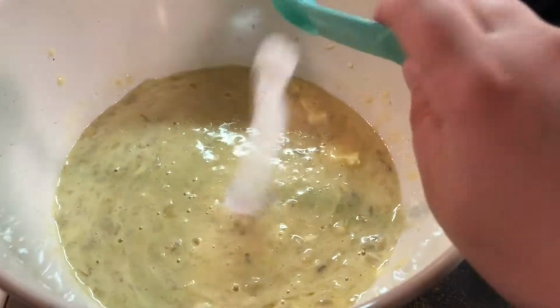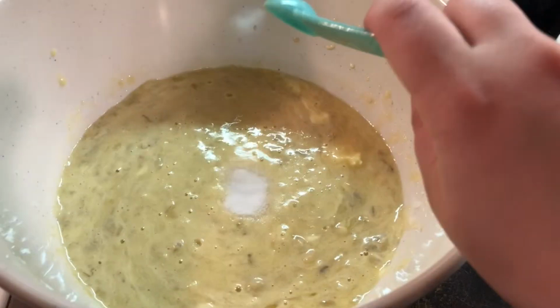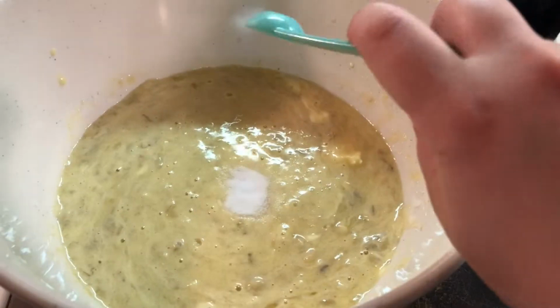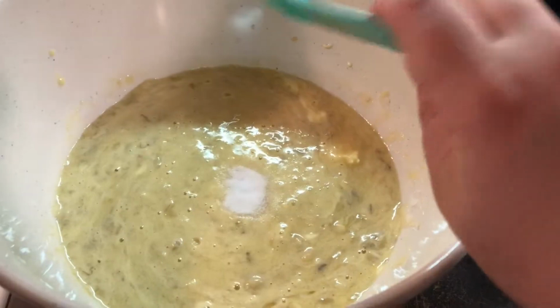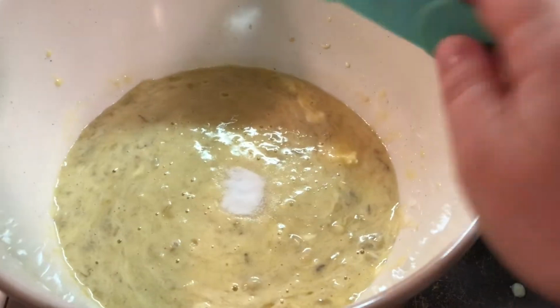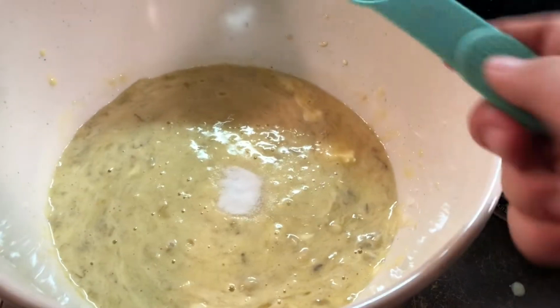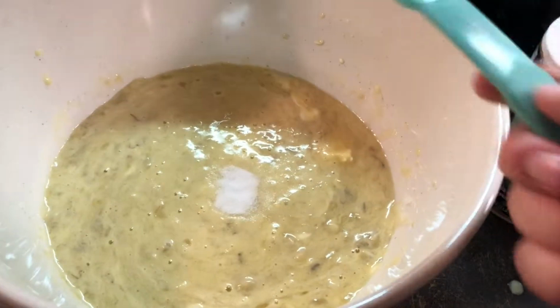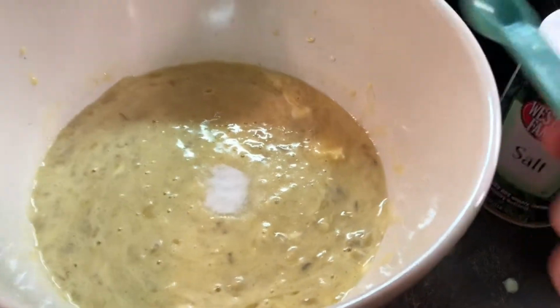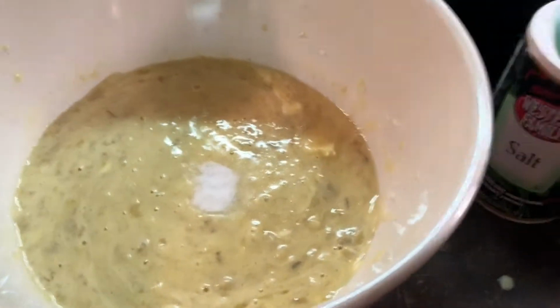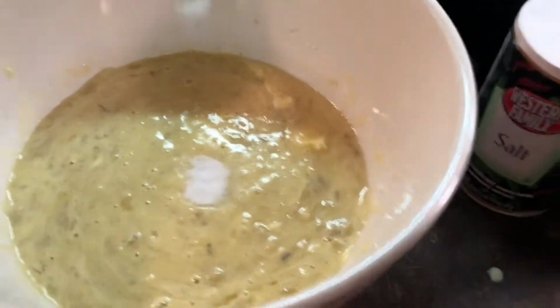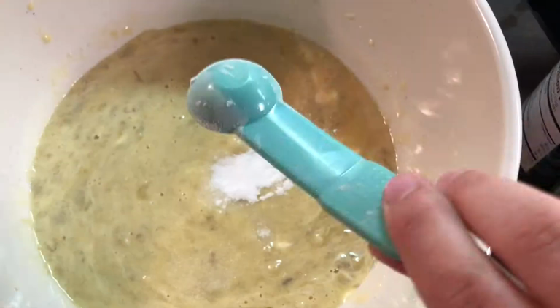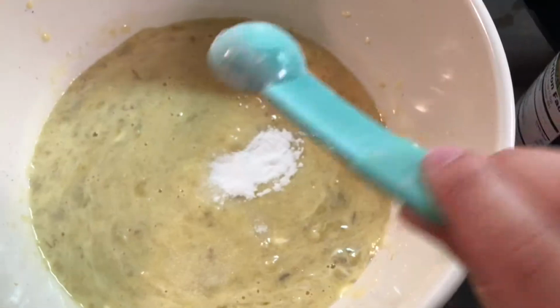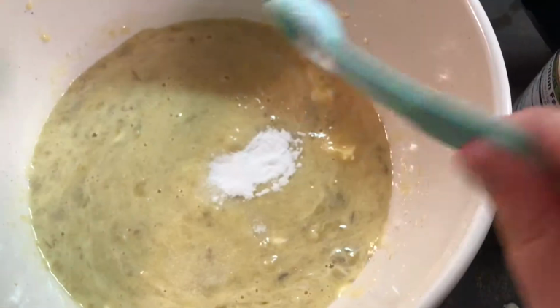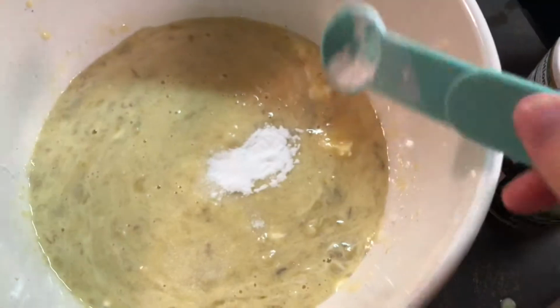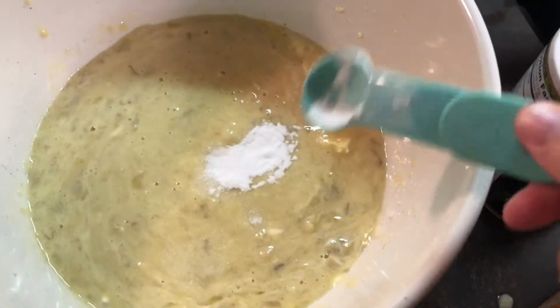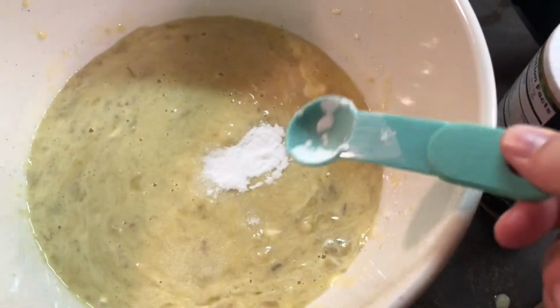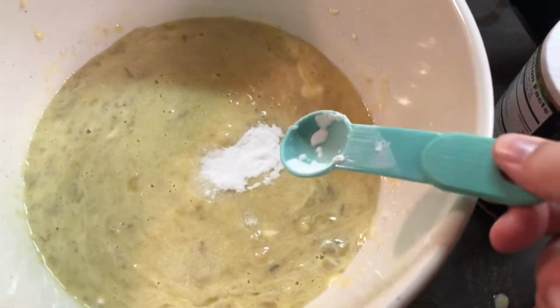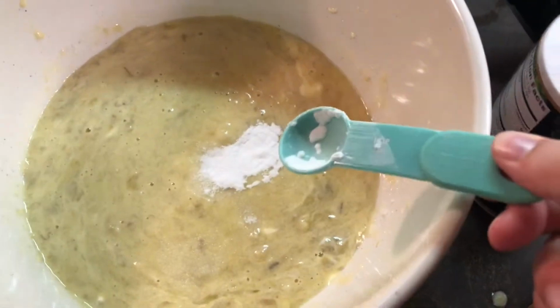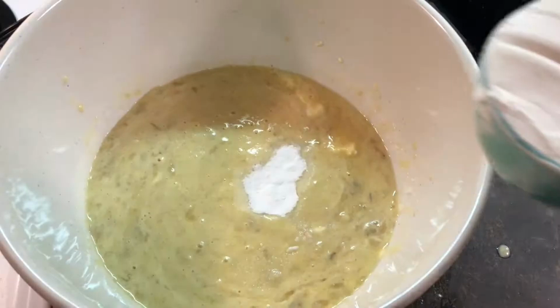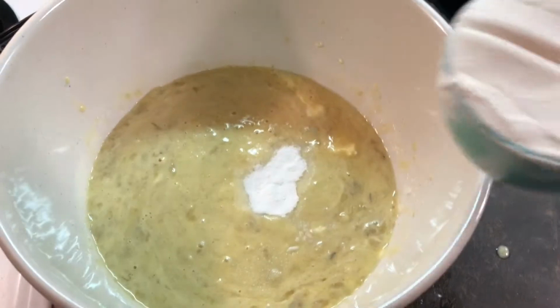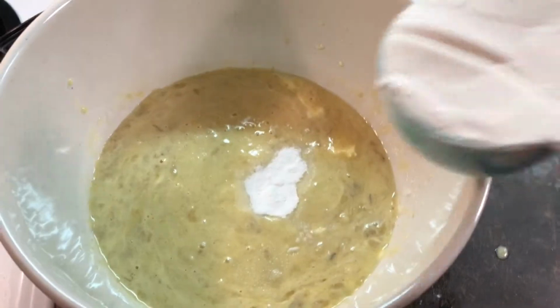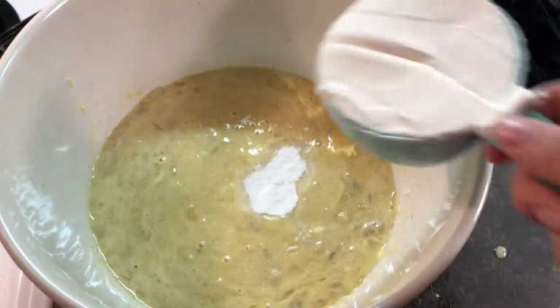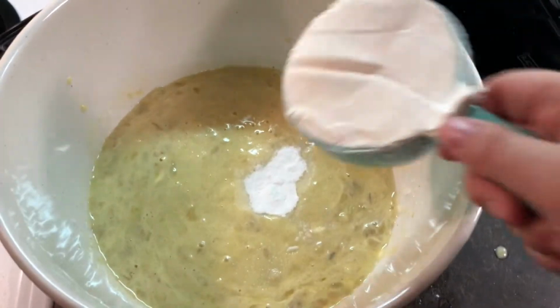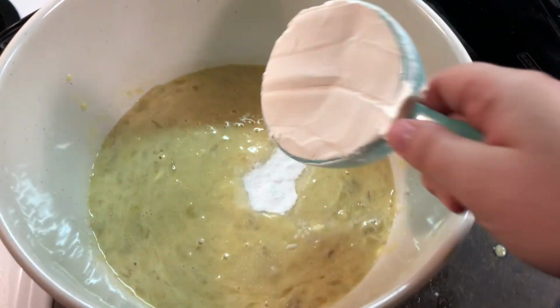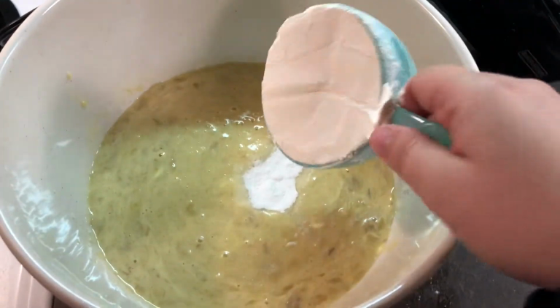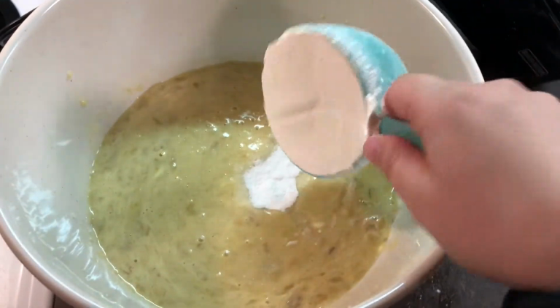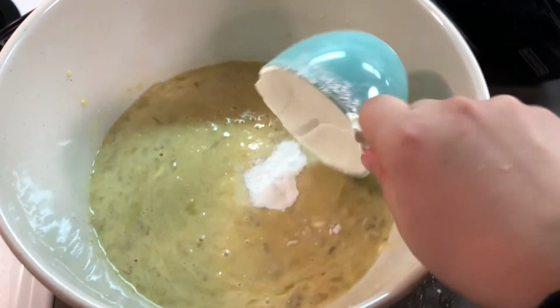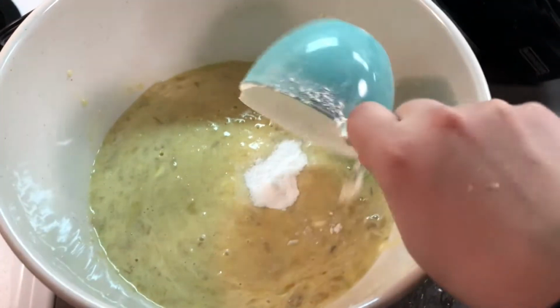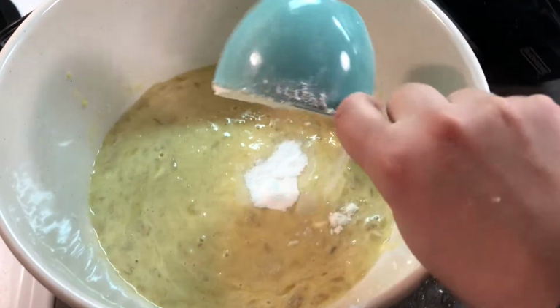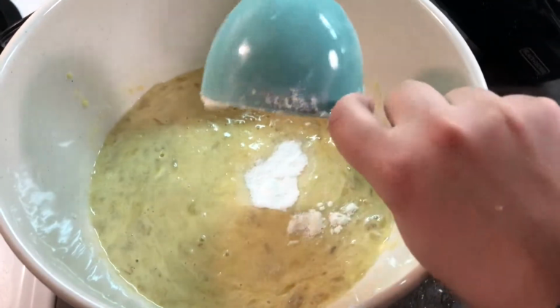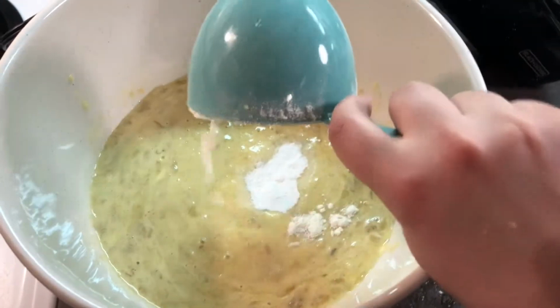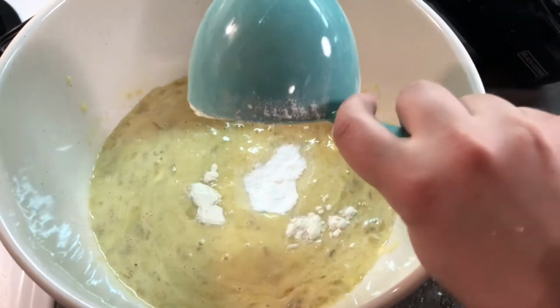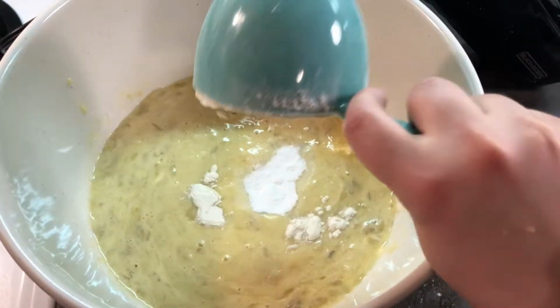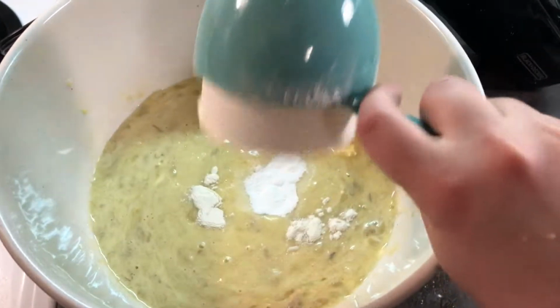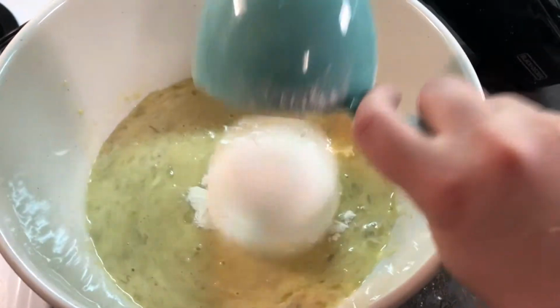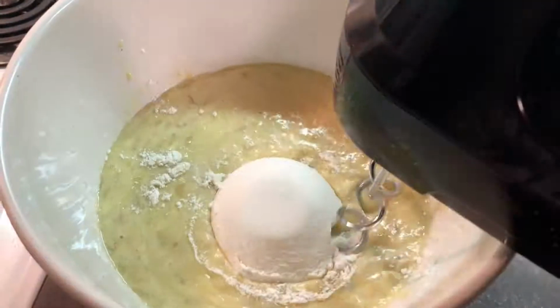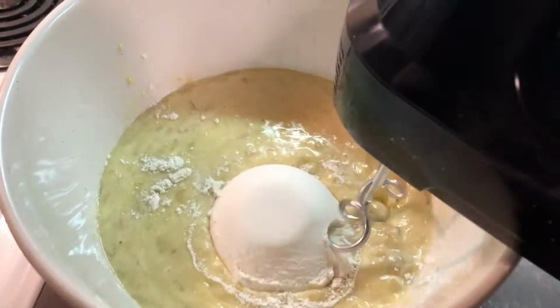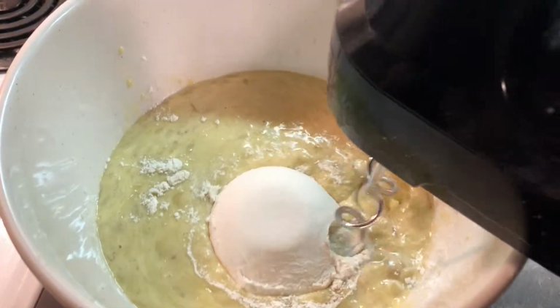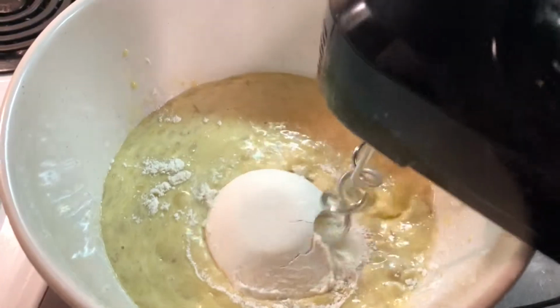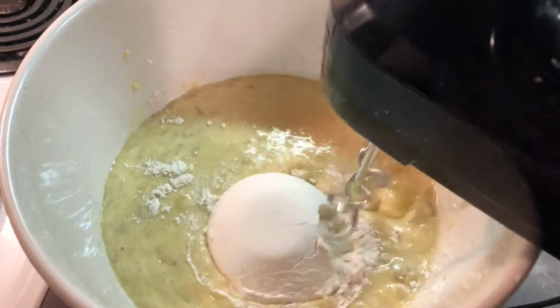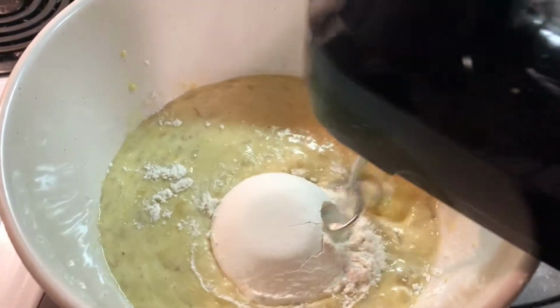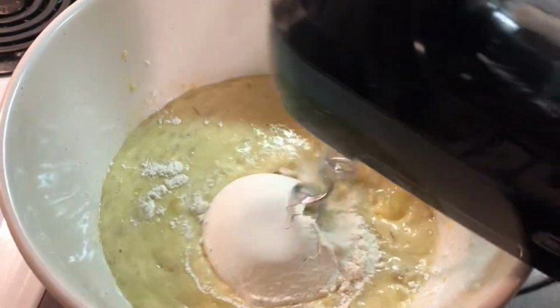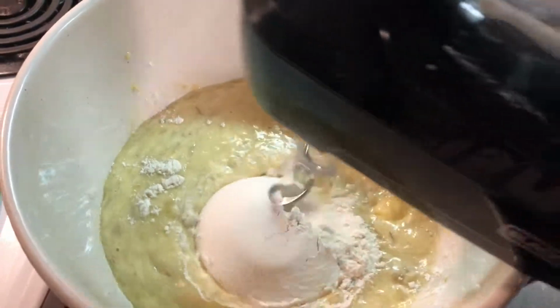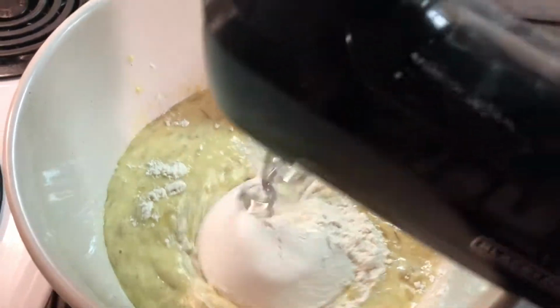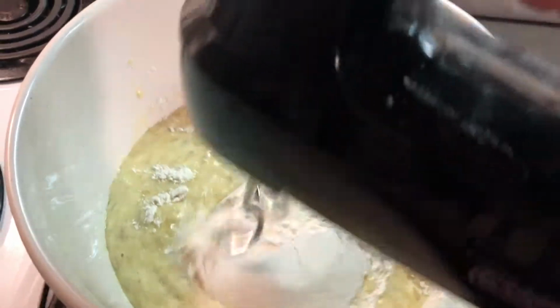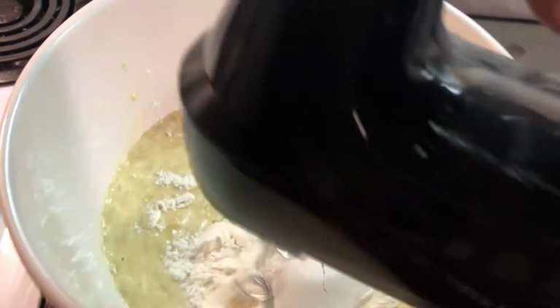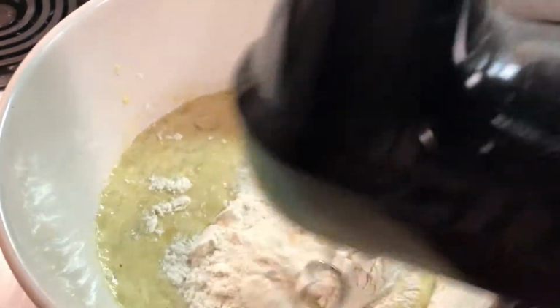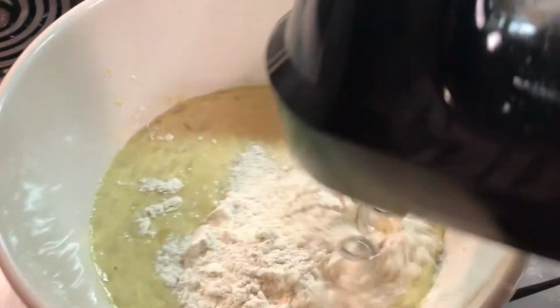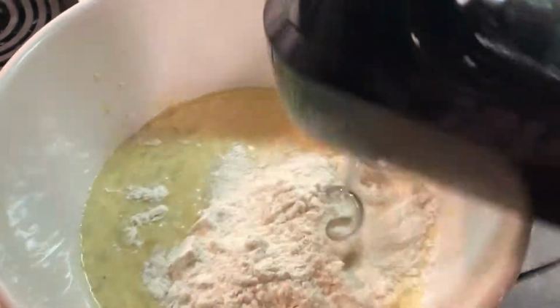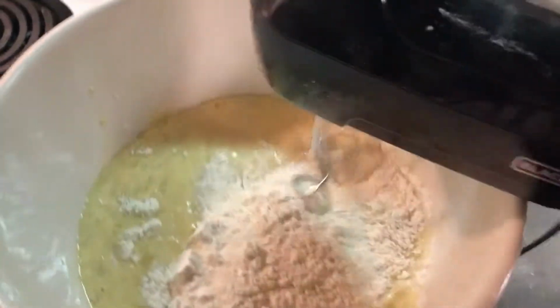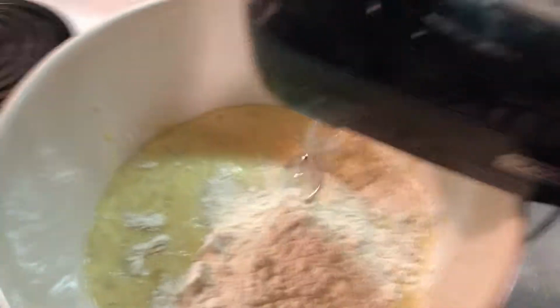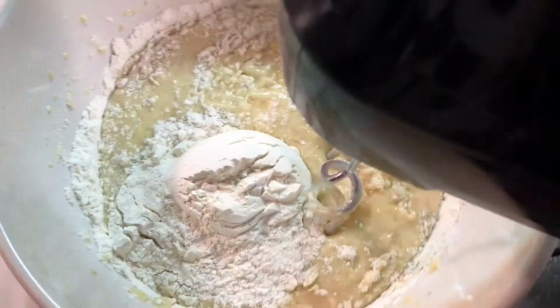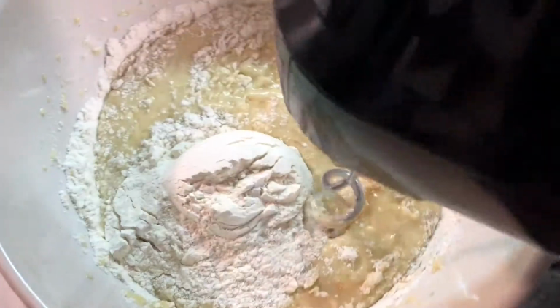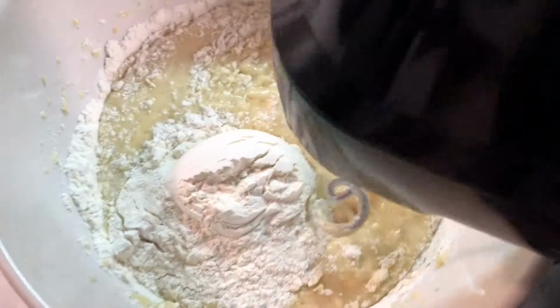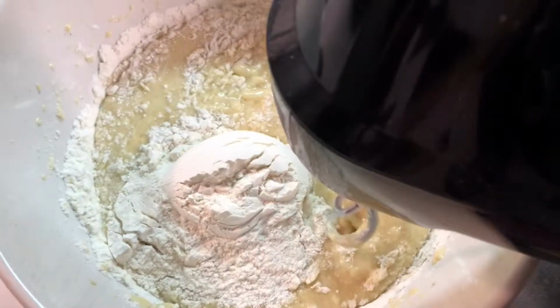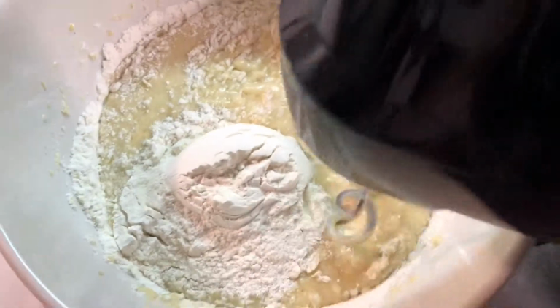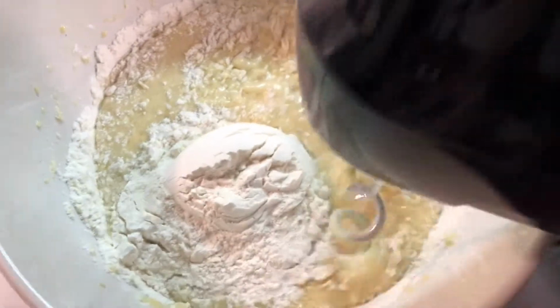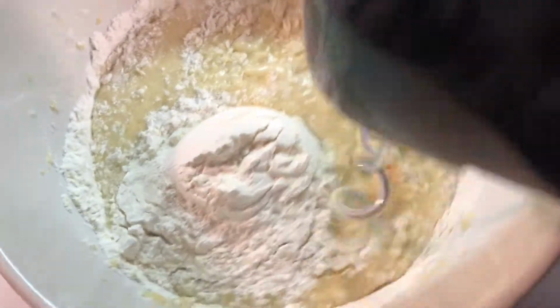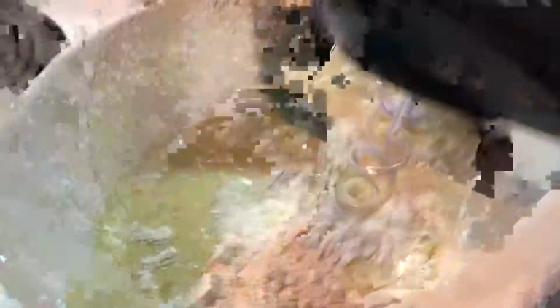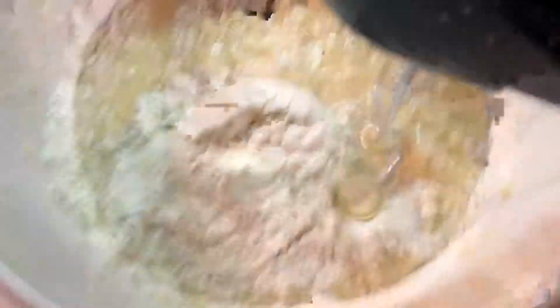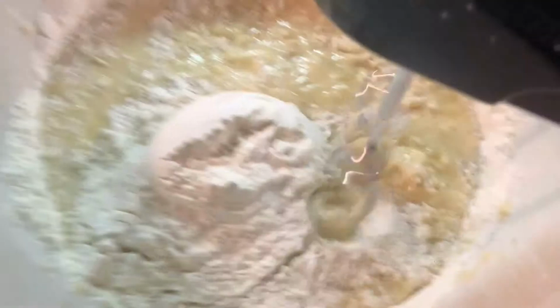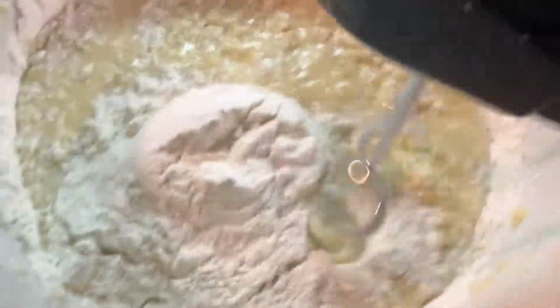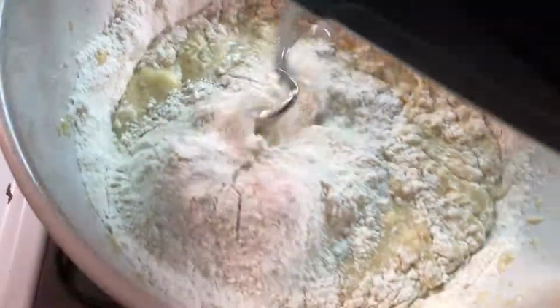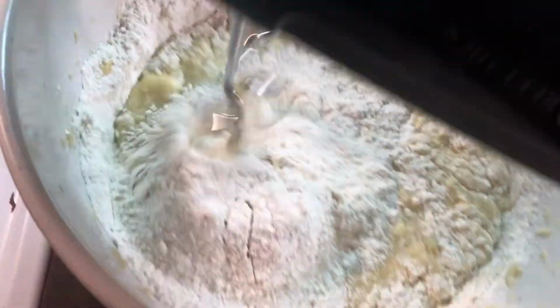Next stir in the flour, baking soda, and salt. You might want to add just a little bit of flour at a time, as it gets harder to stir the more you put in.